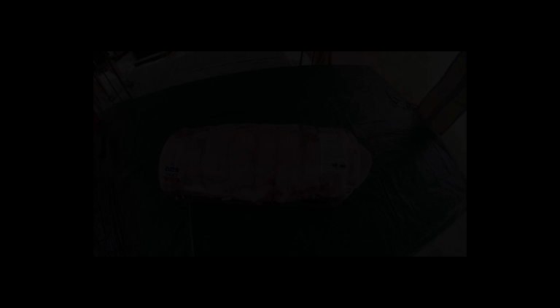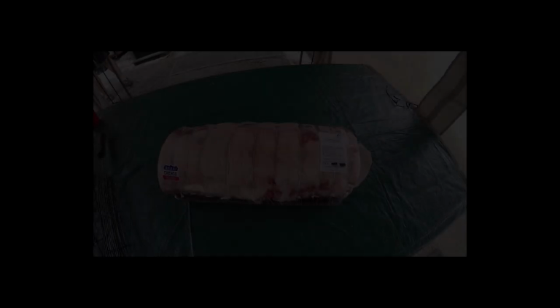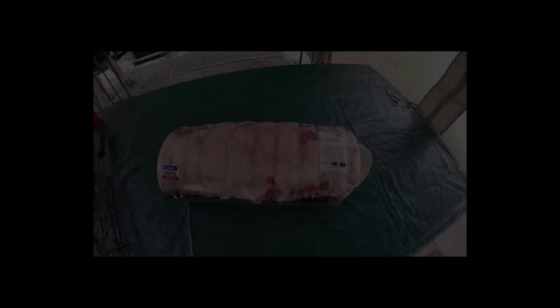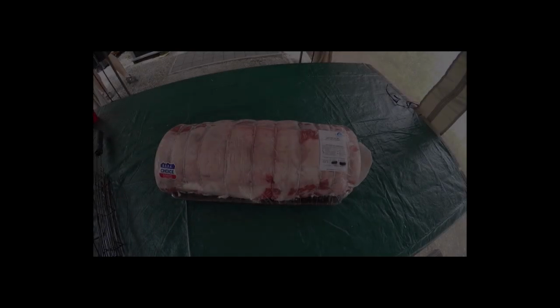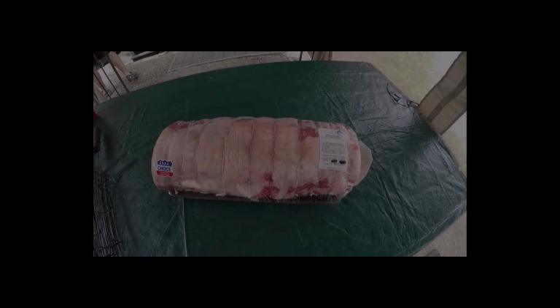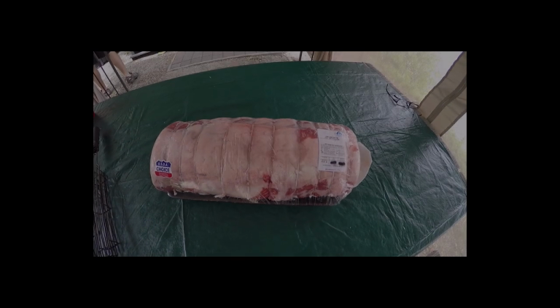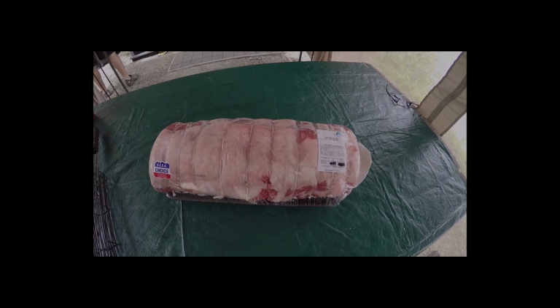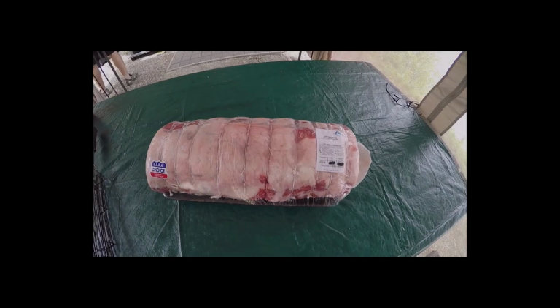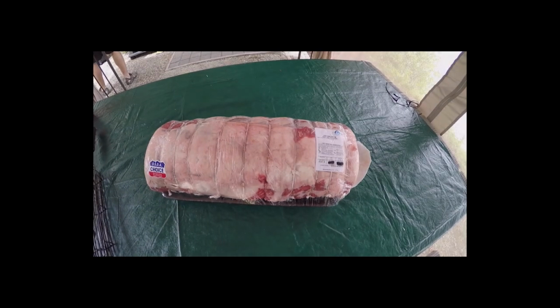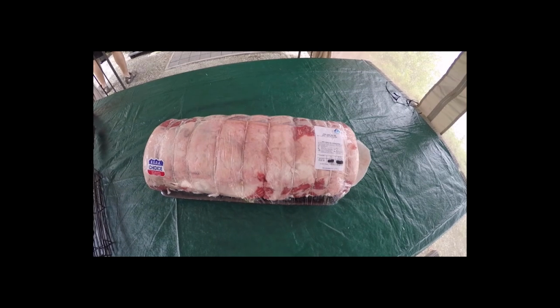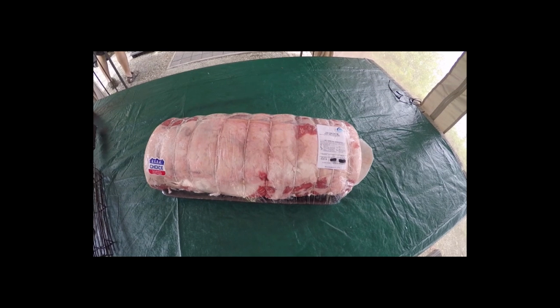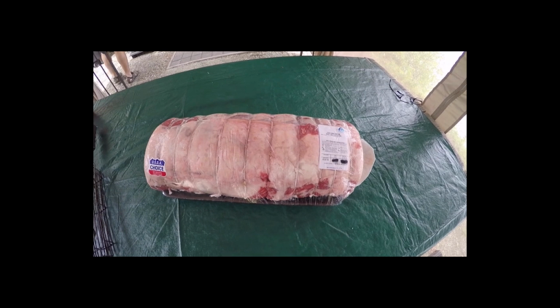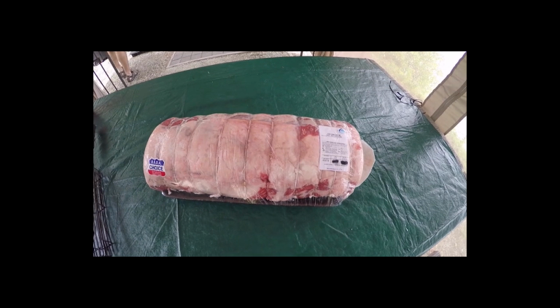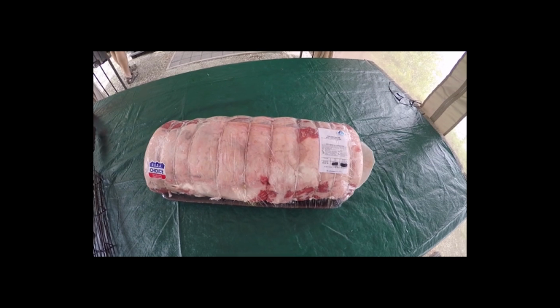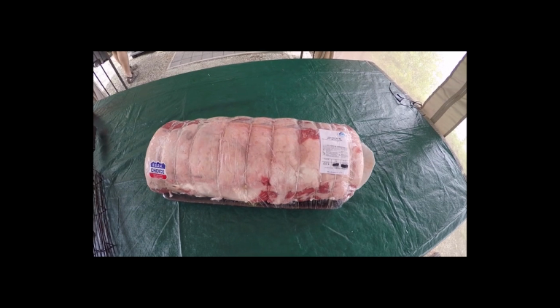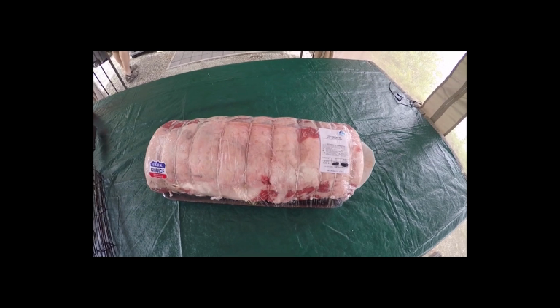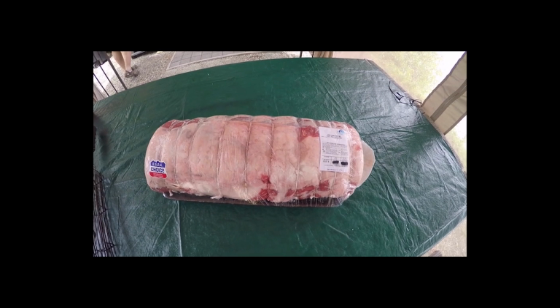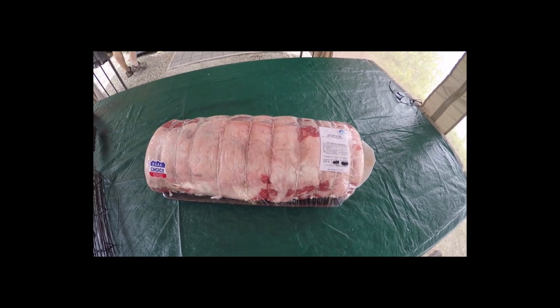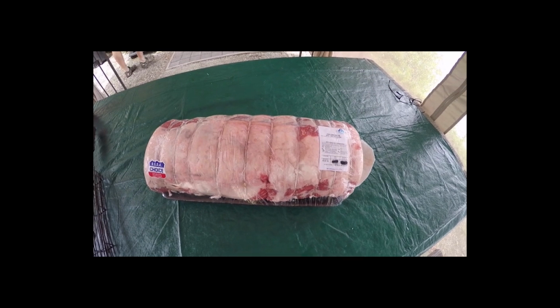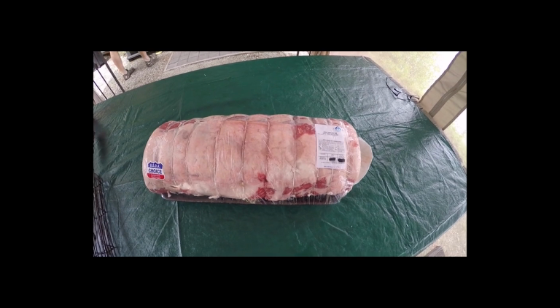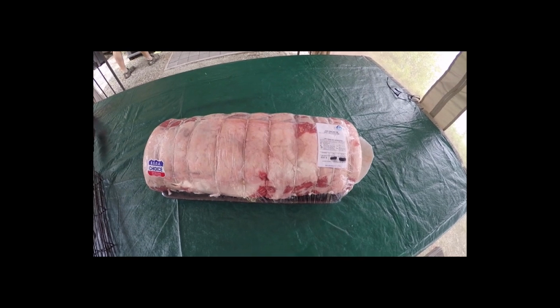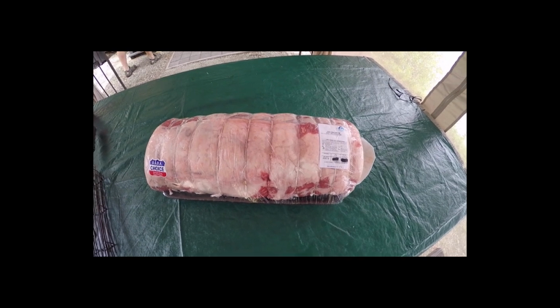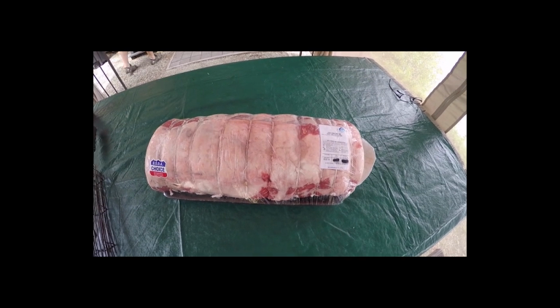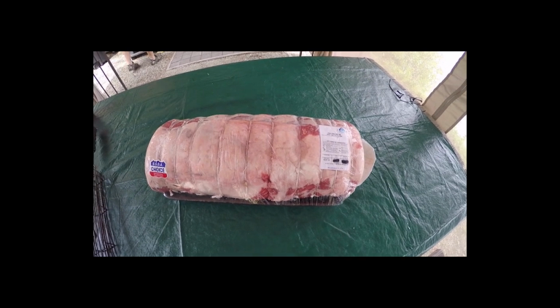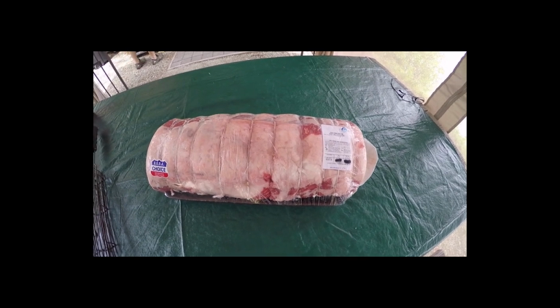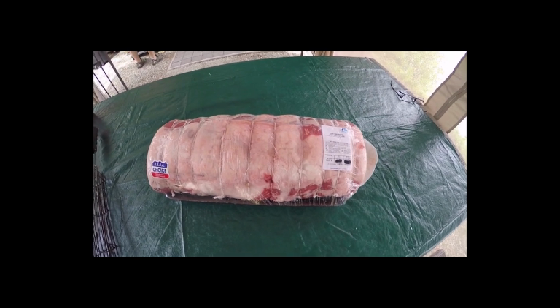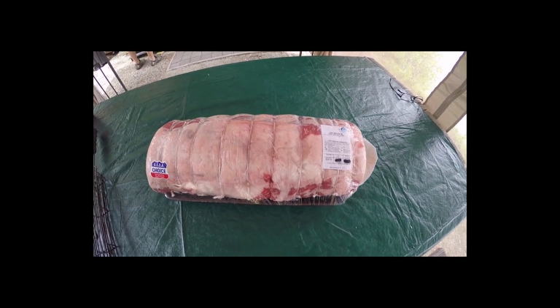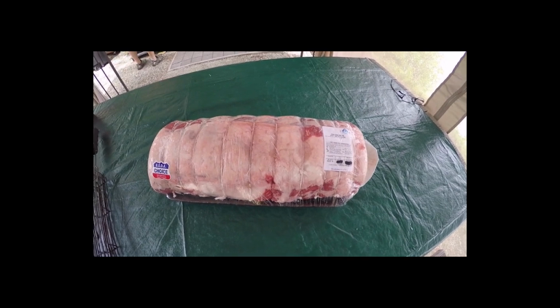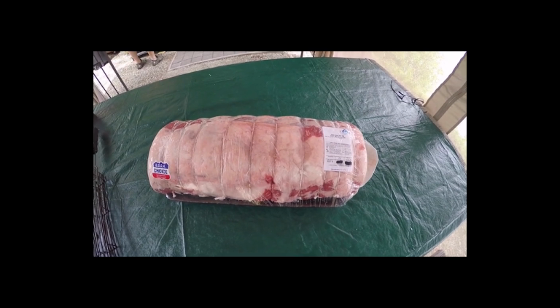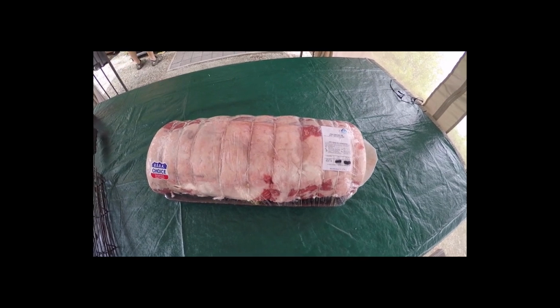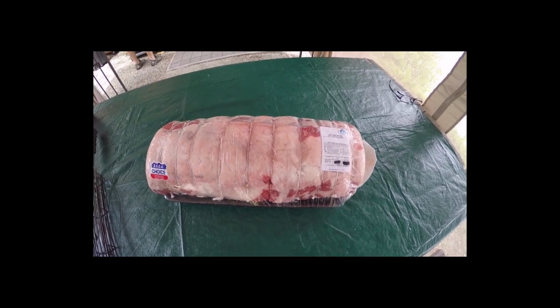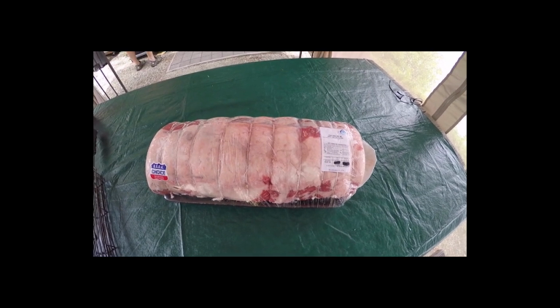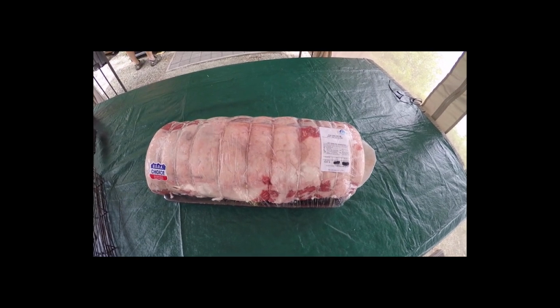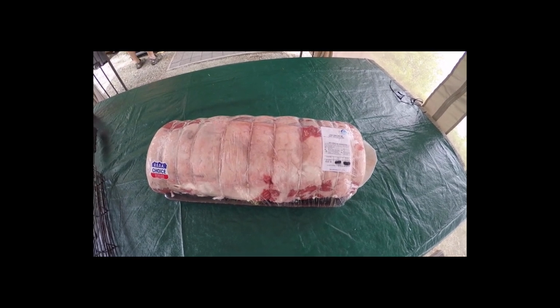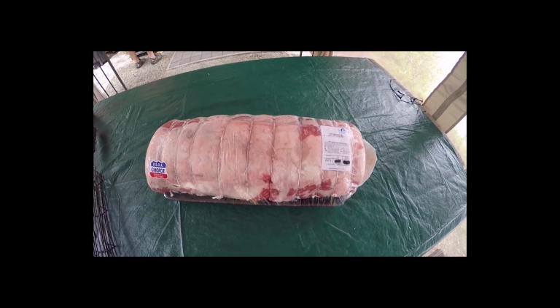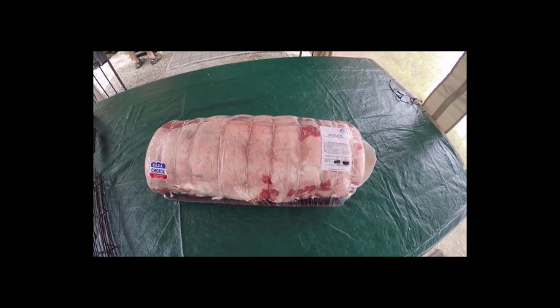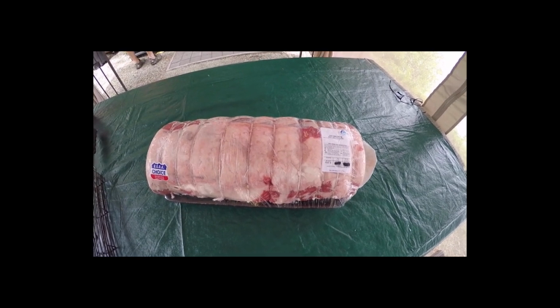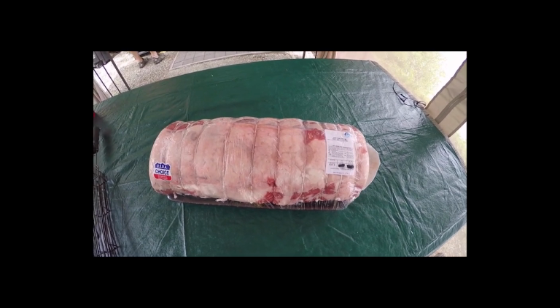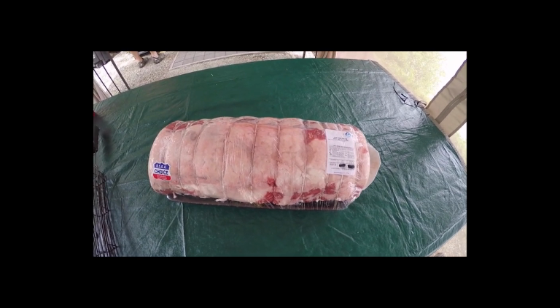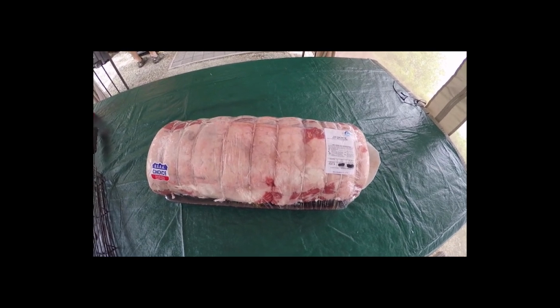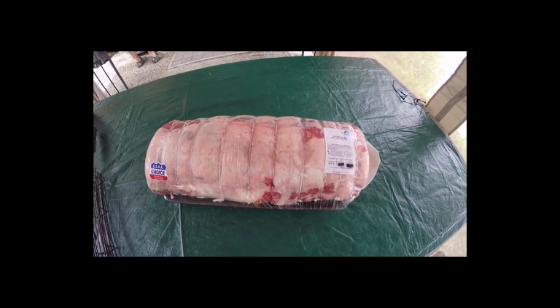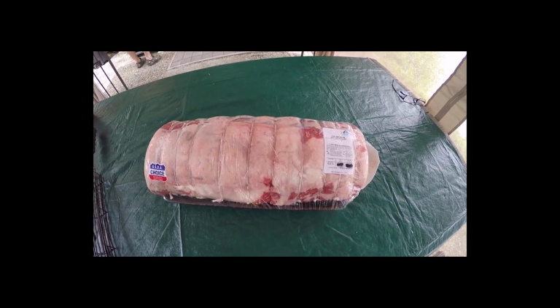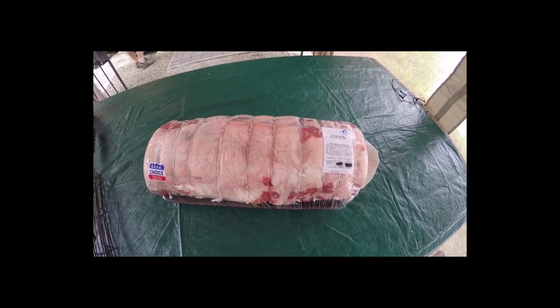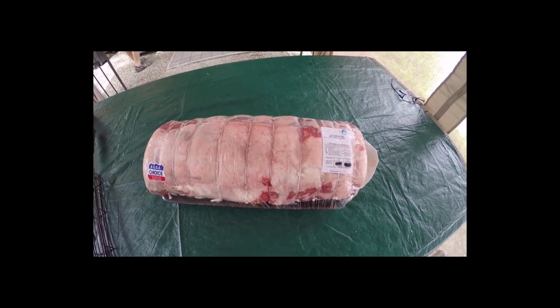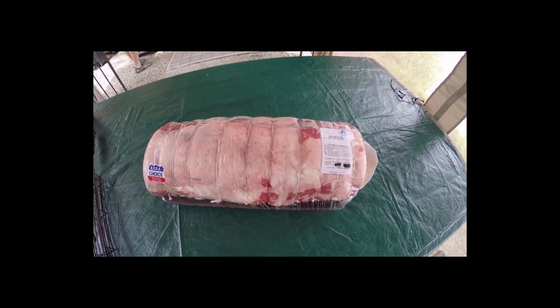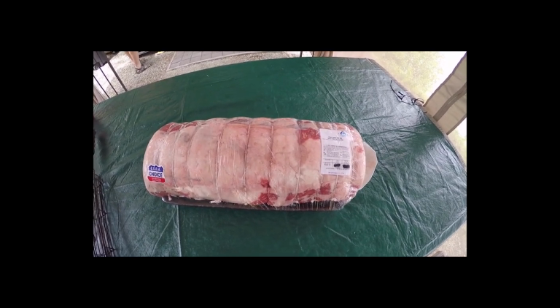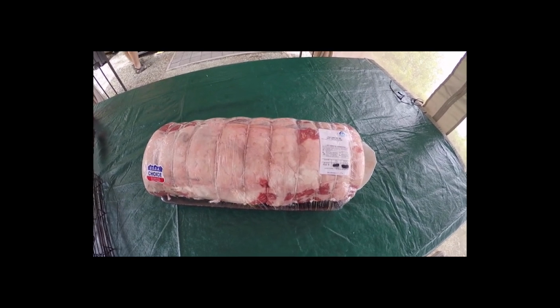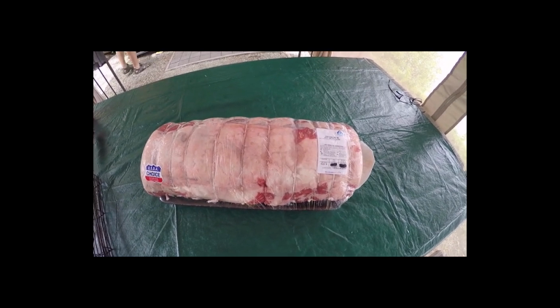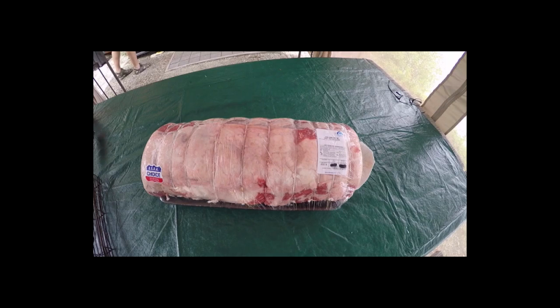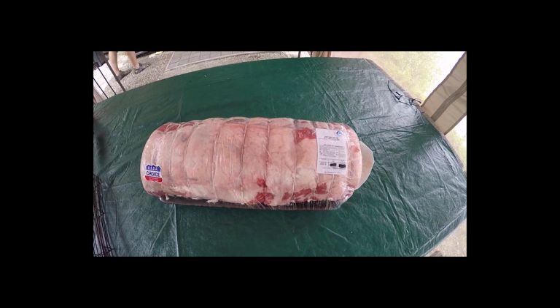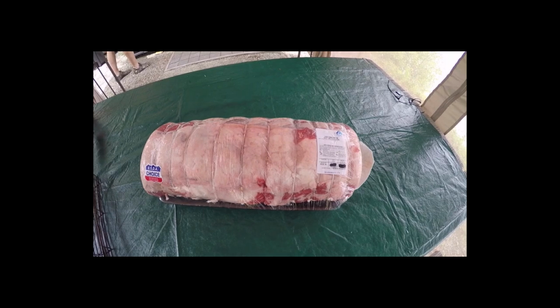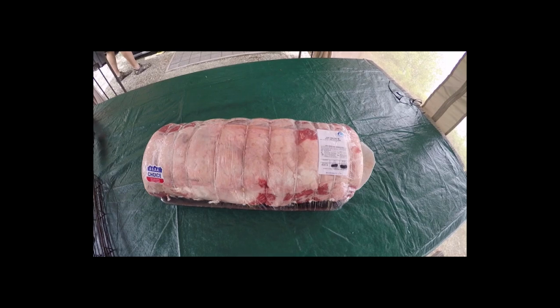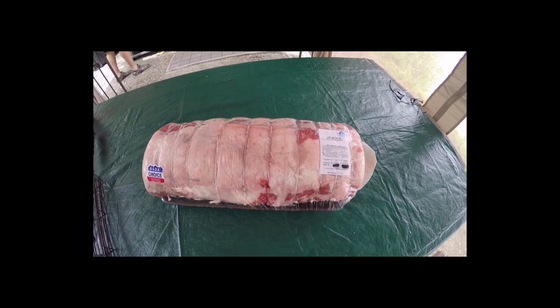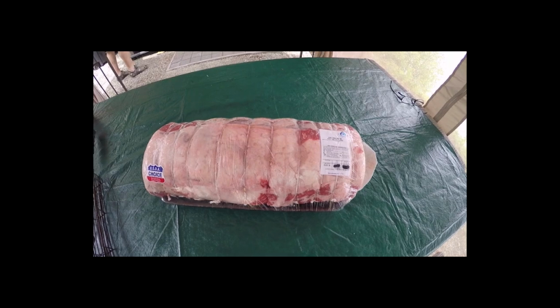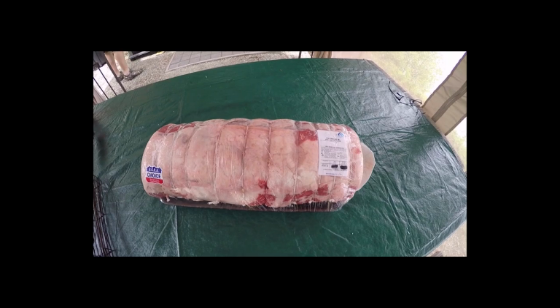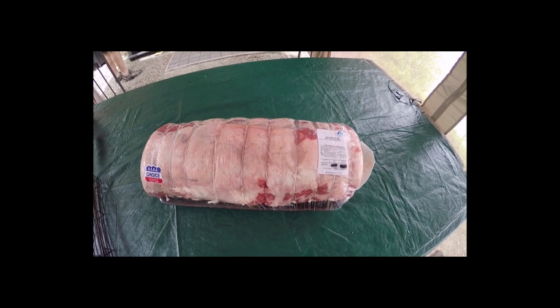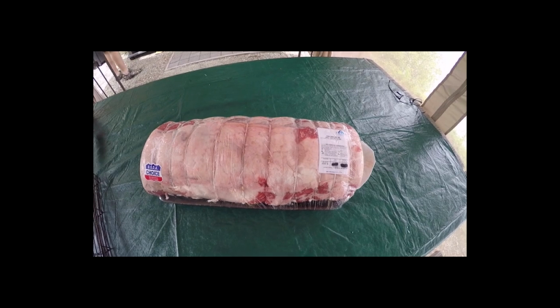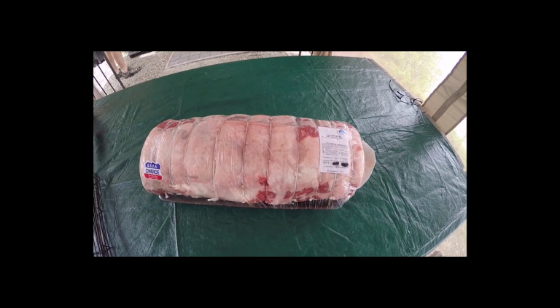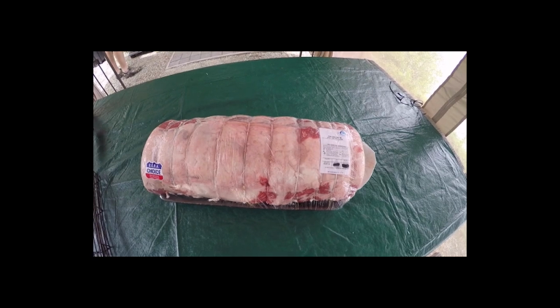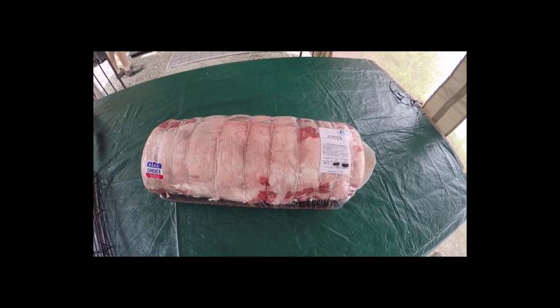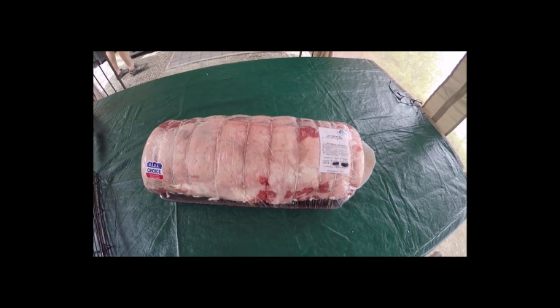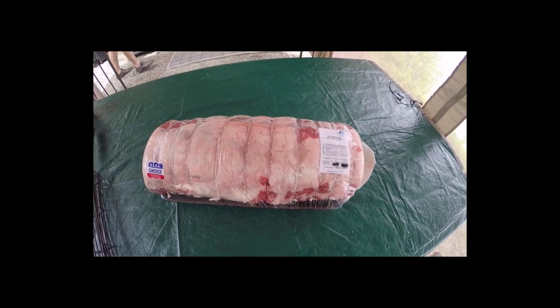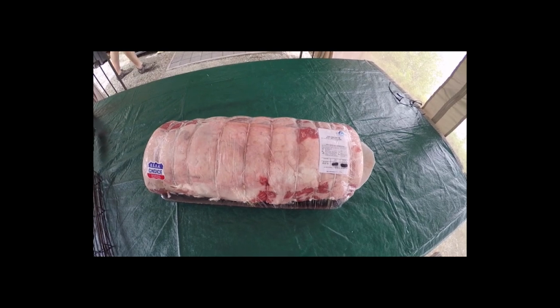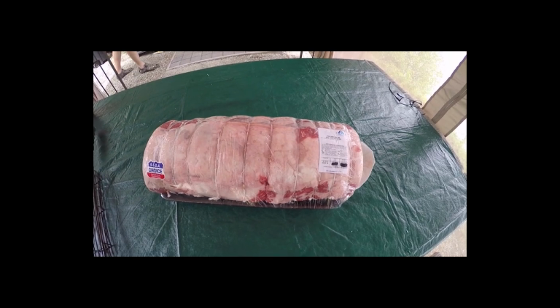All right, today we're going to show you what to do with a 15 pound prime rib. Stay tuned.